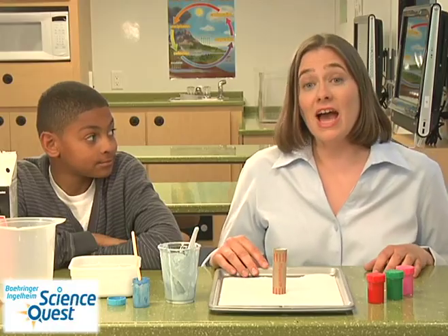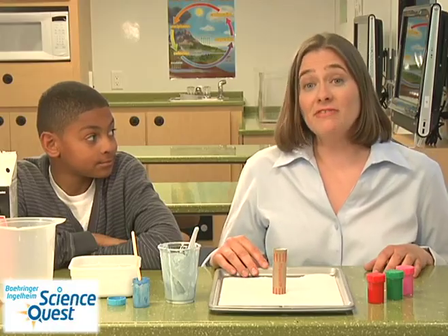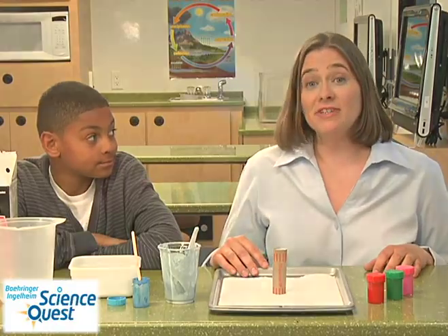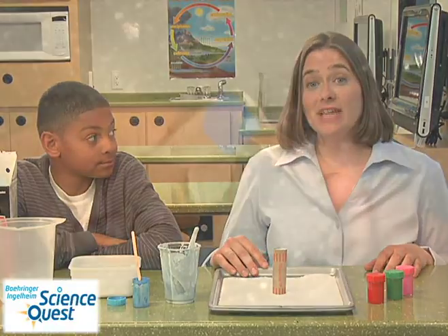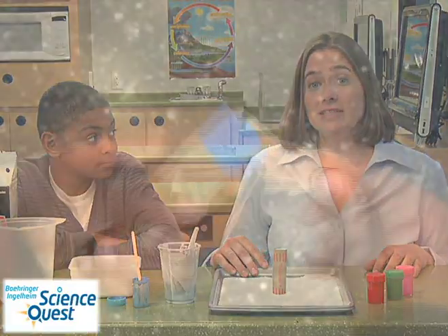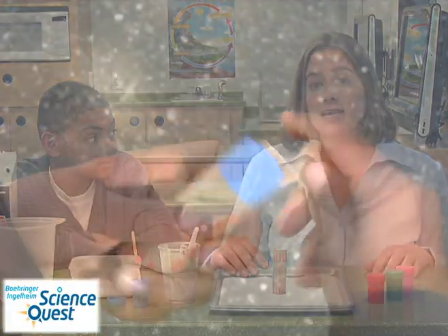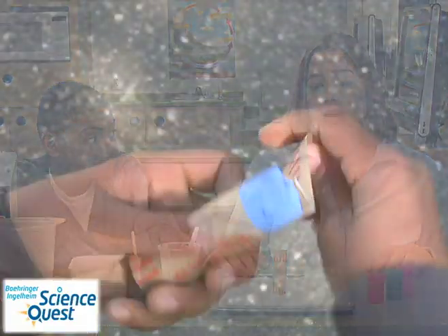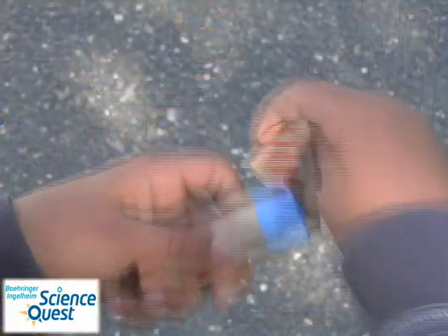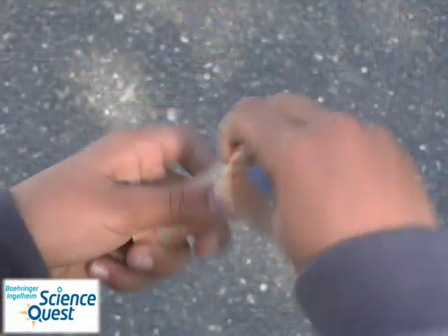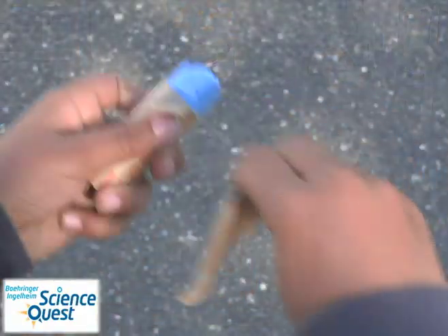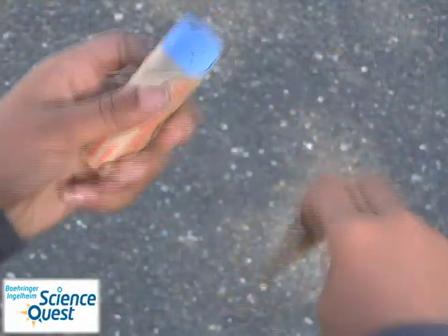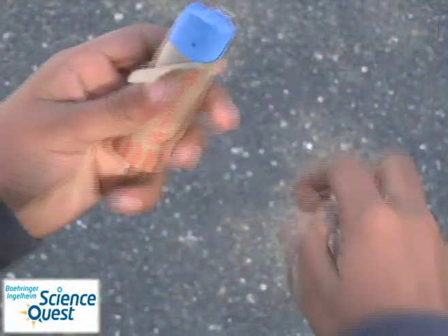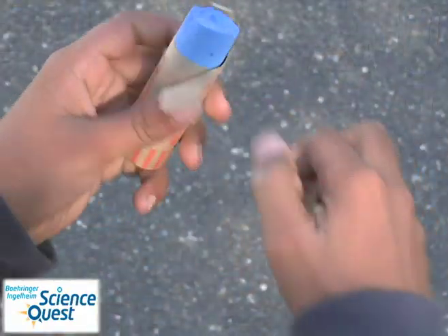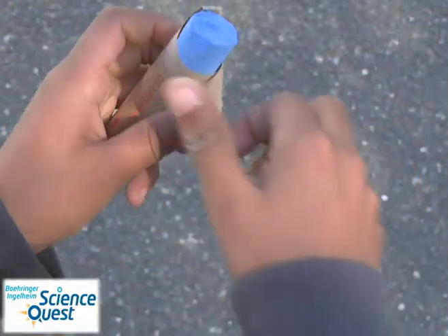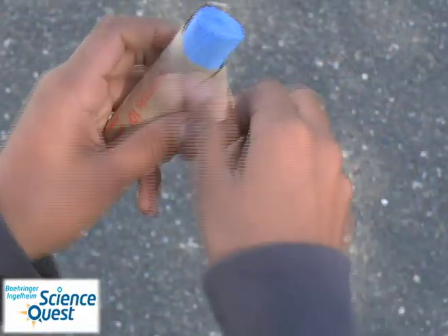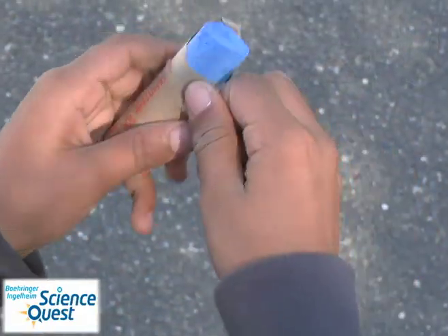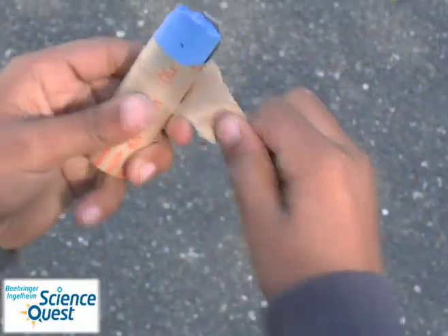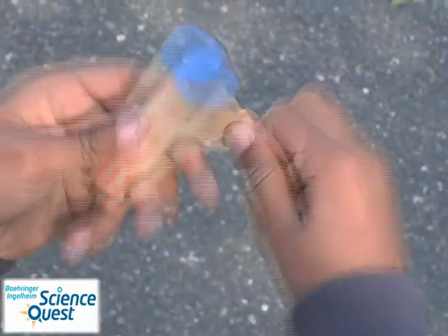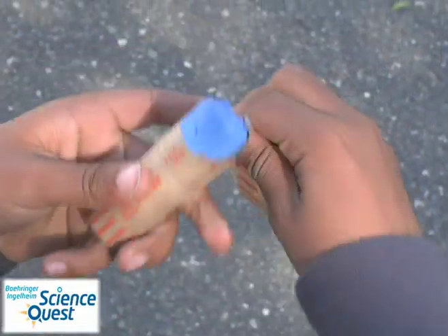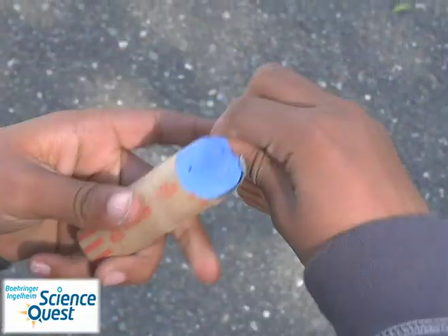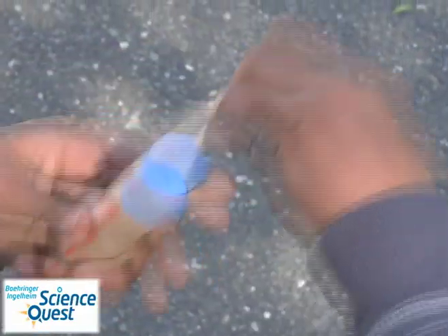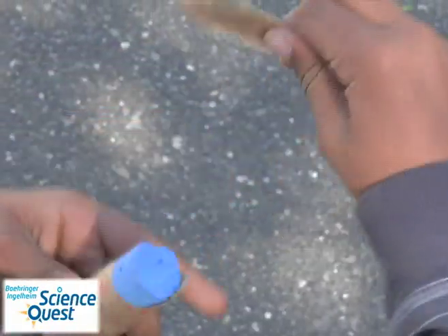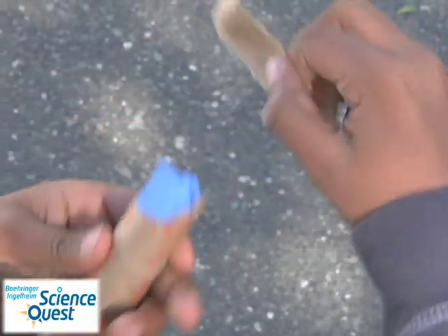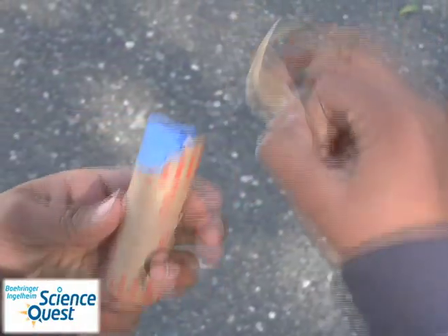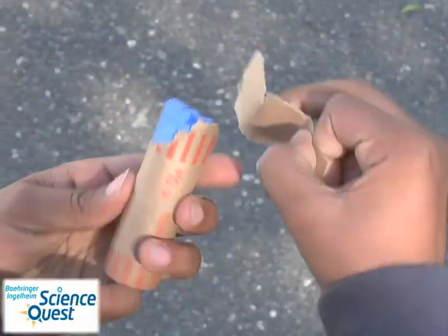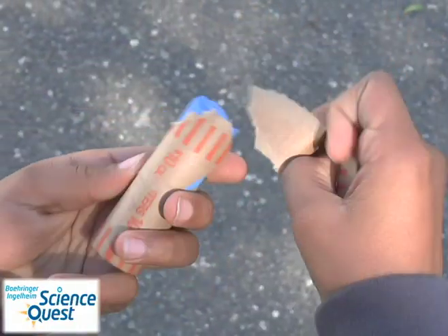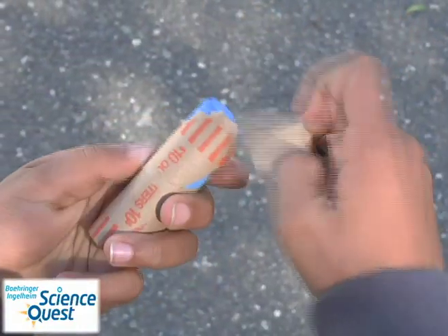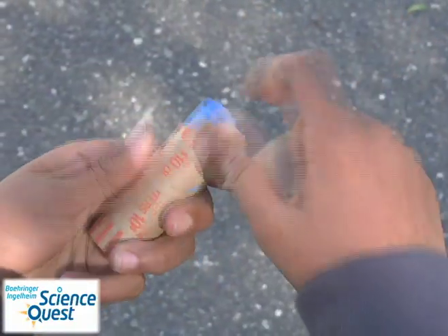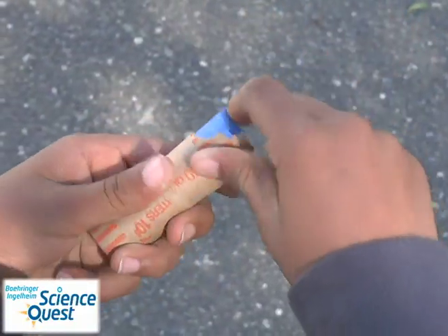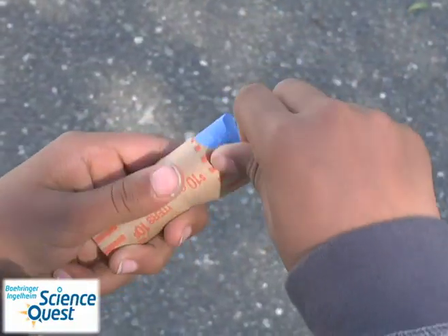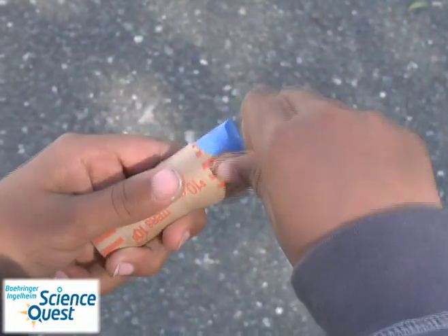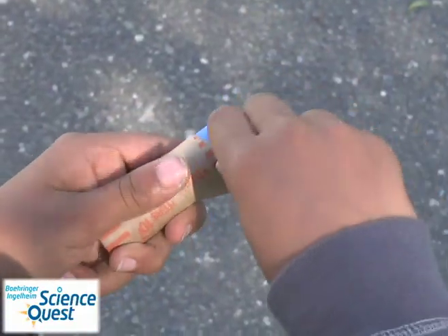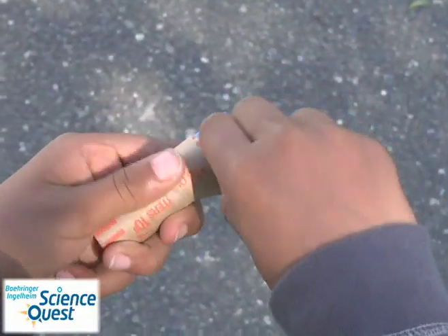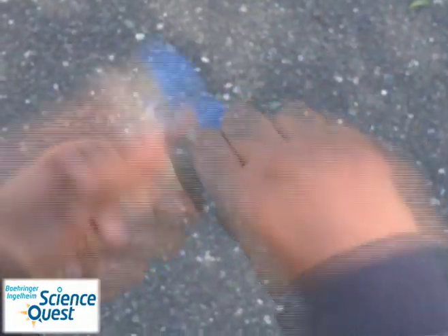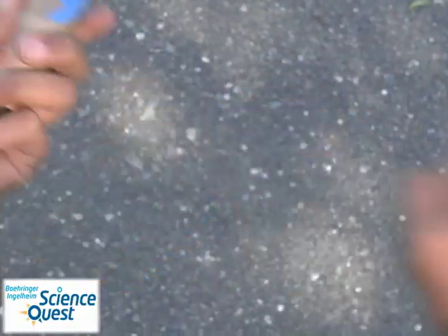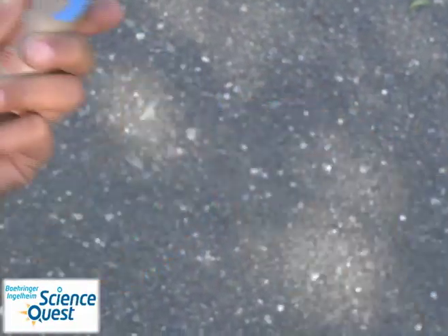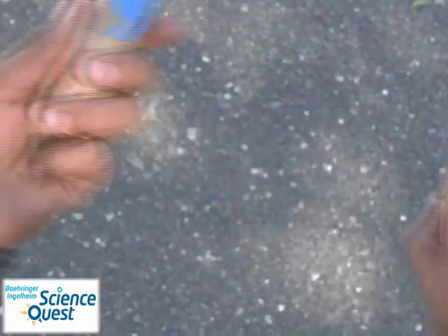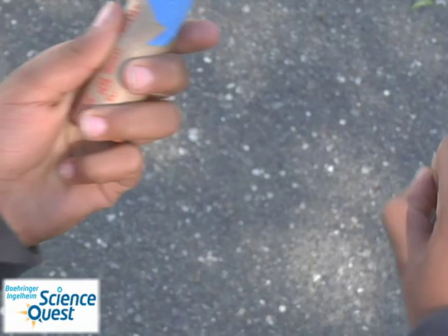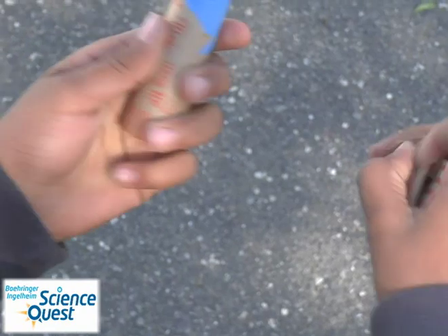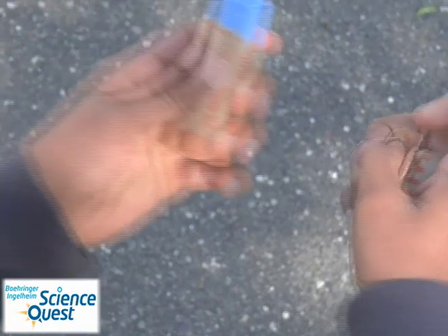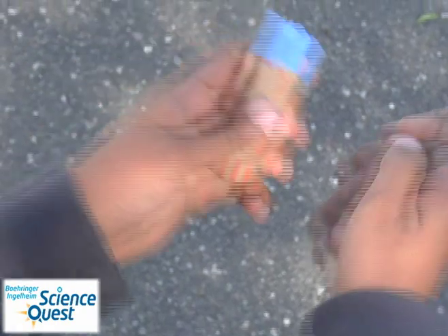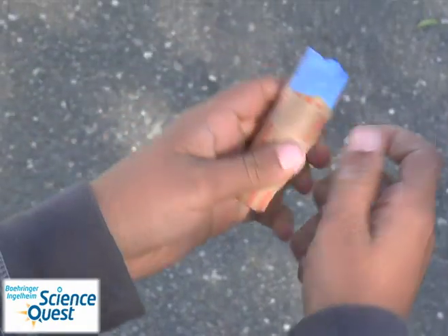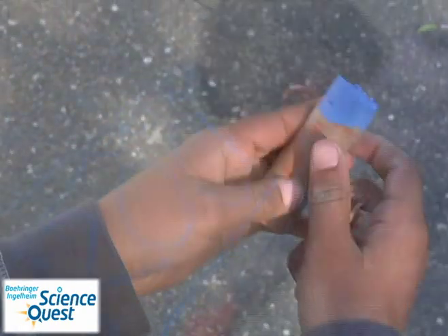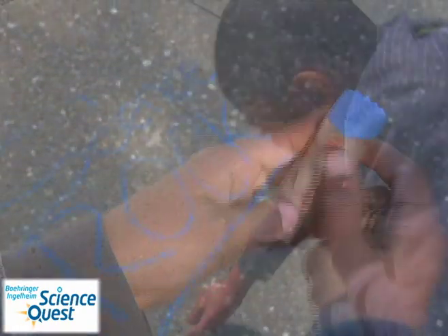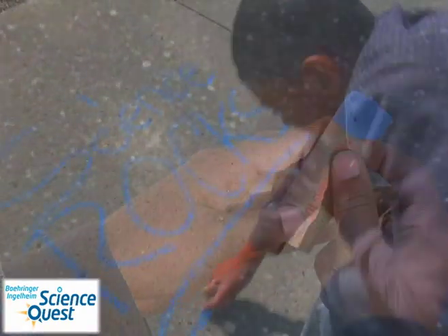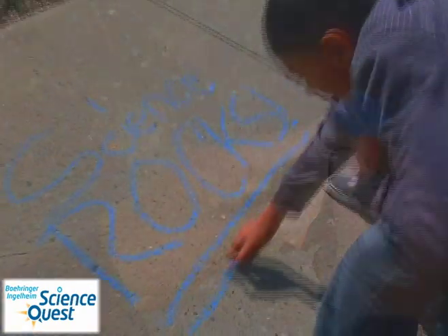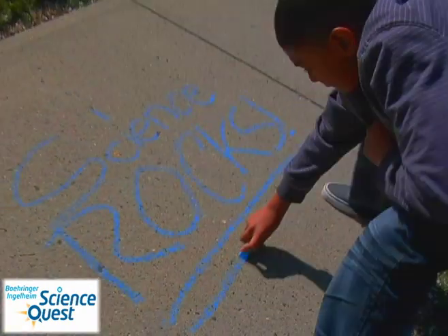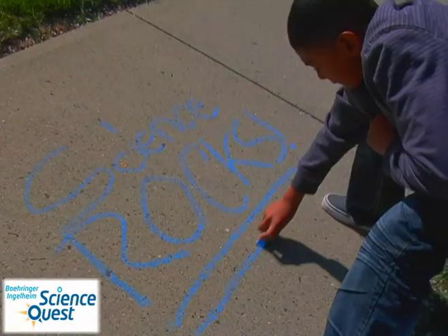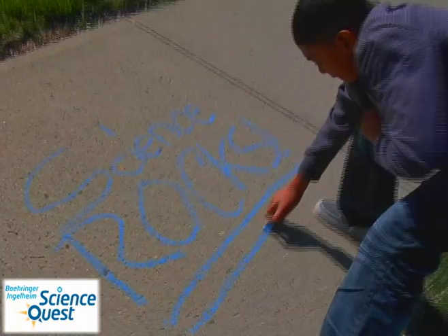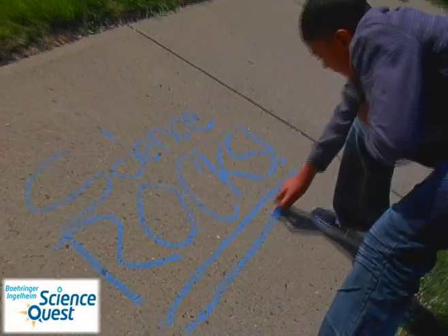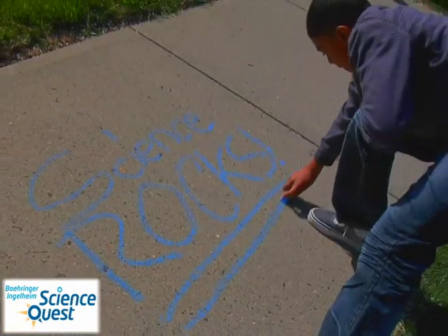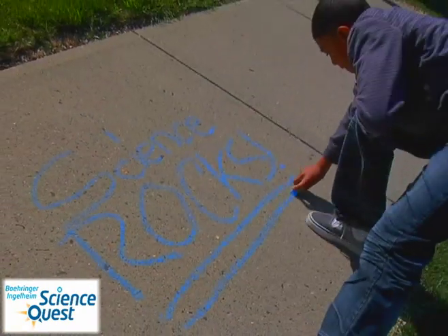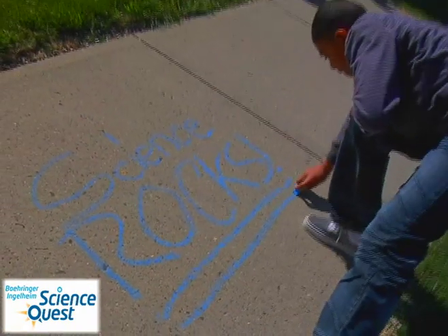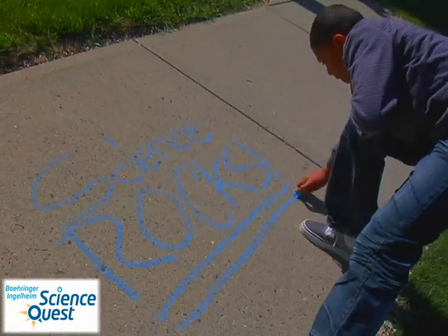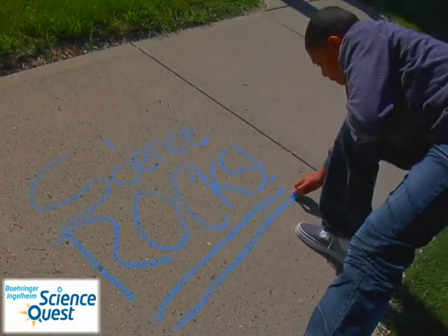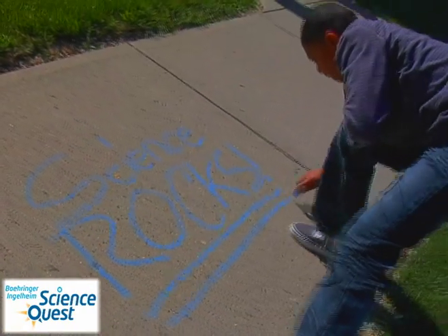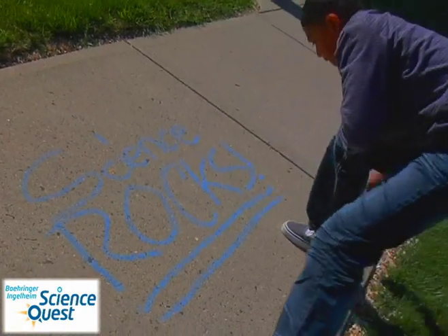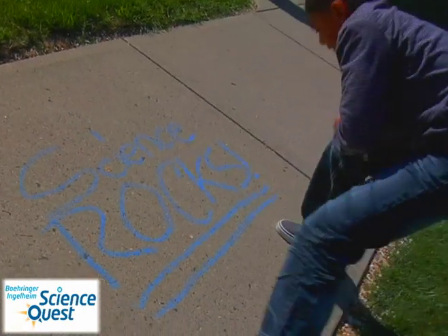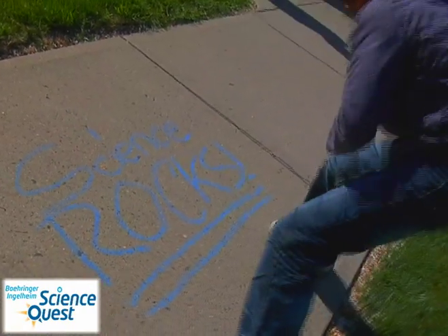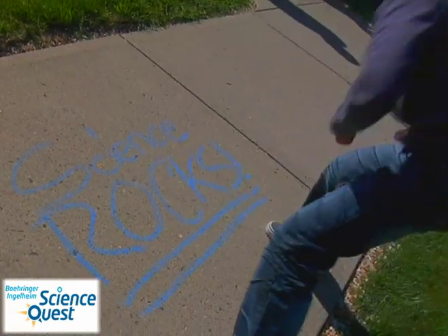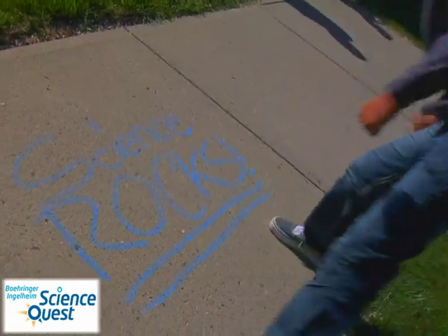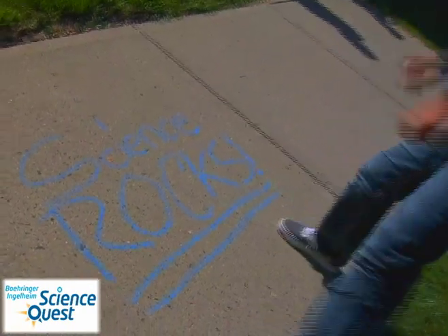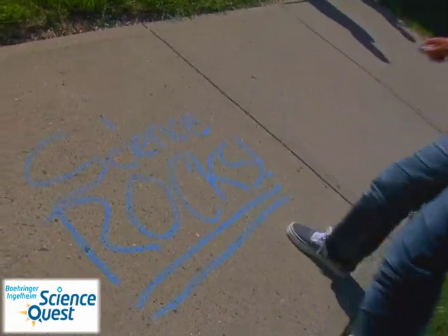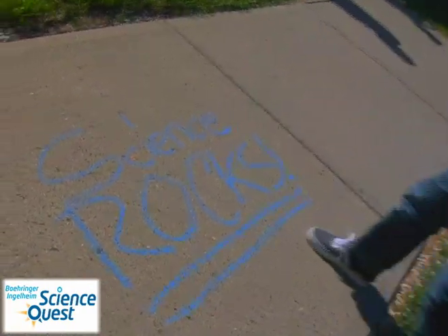After that time, it's safe to remove the wrapper, but be sure to let your chalk dry for an additional 24 hours before using.